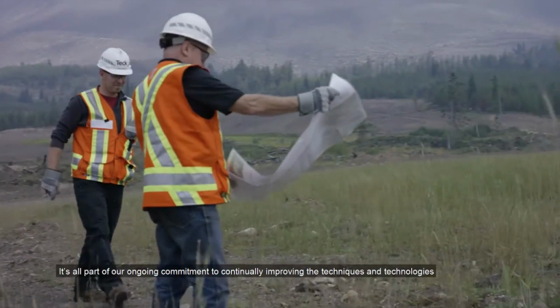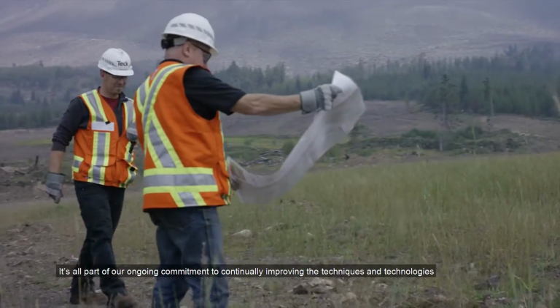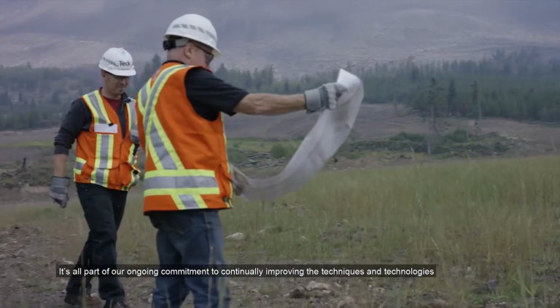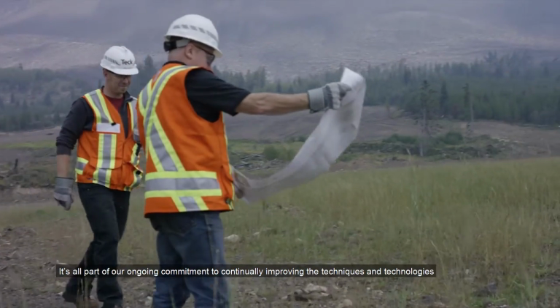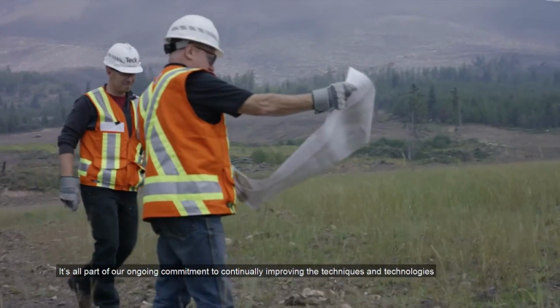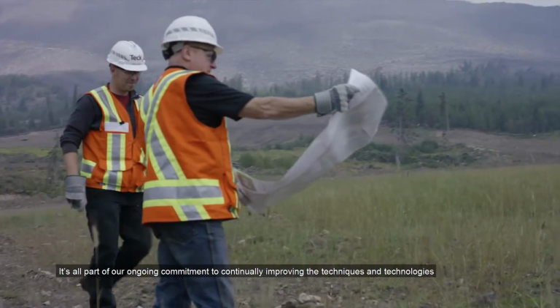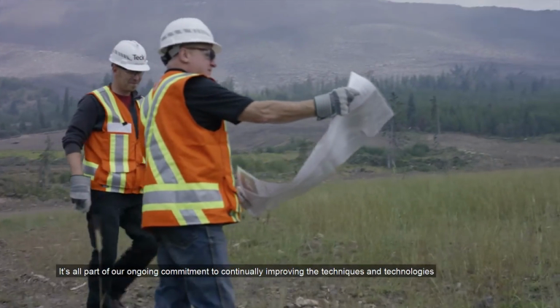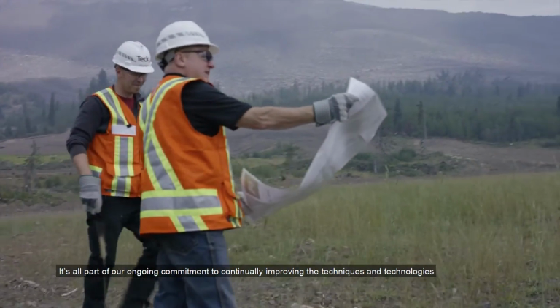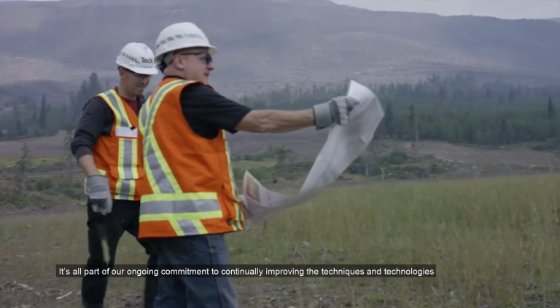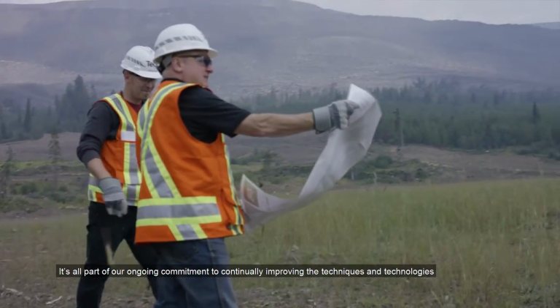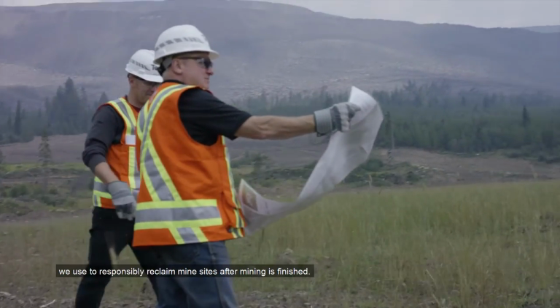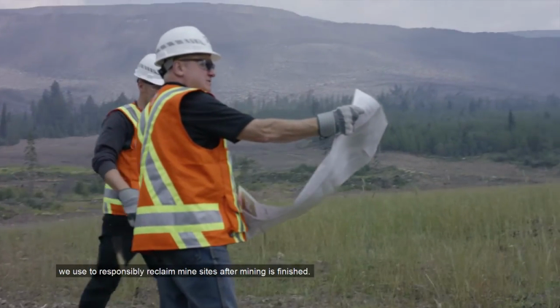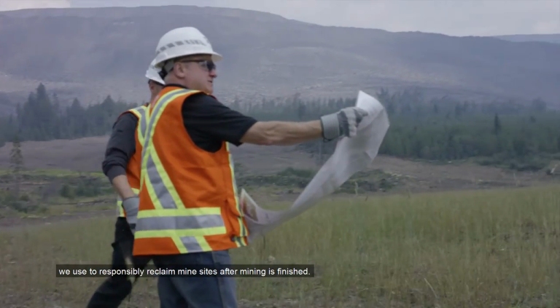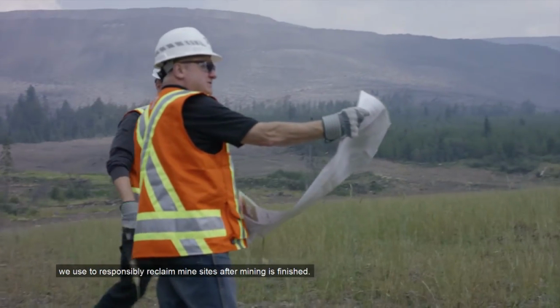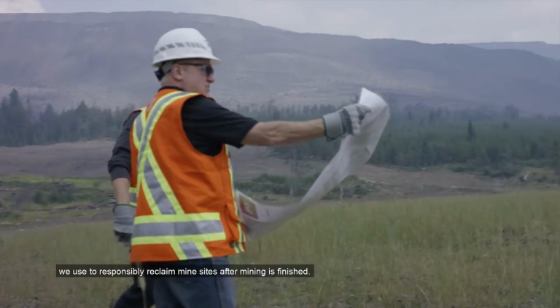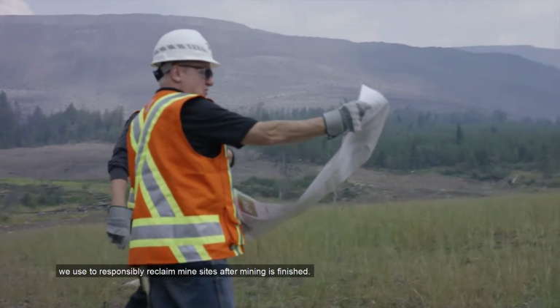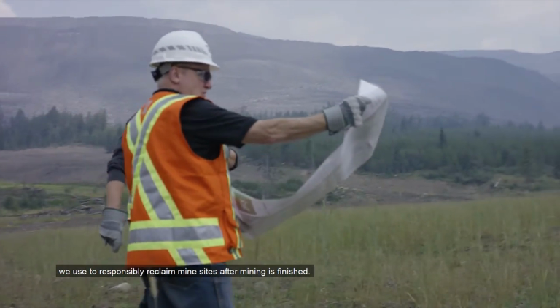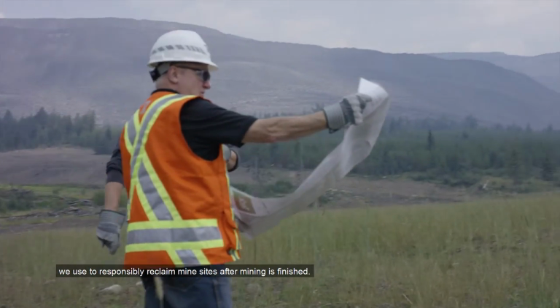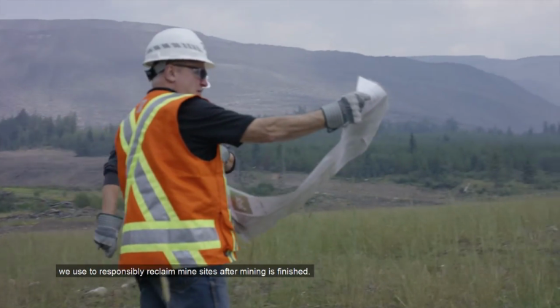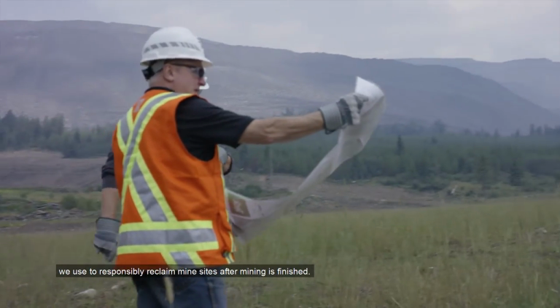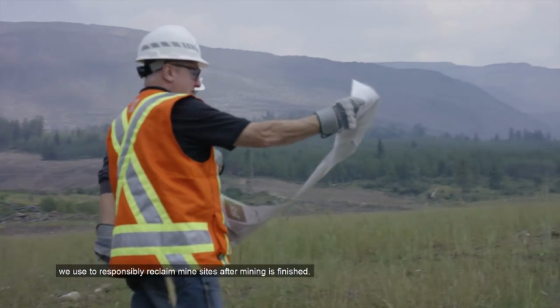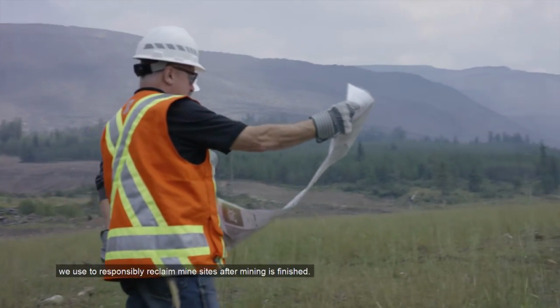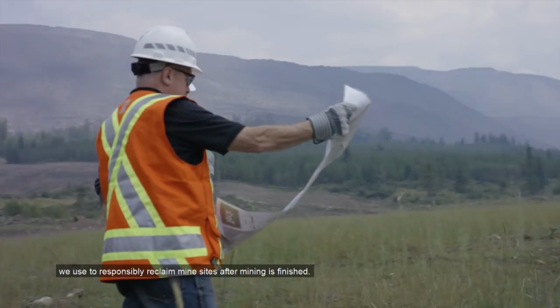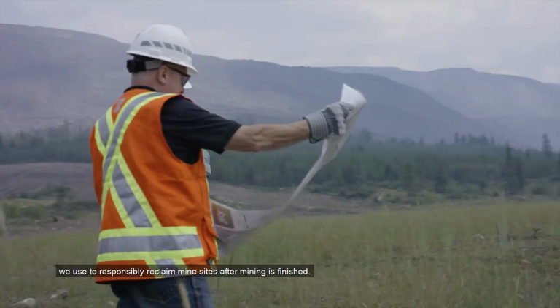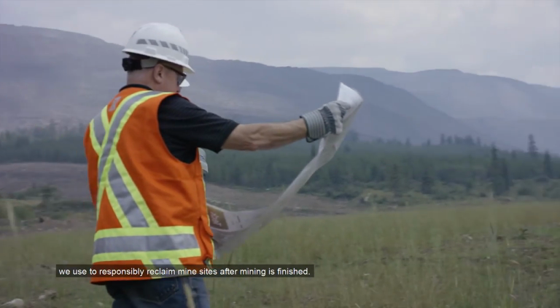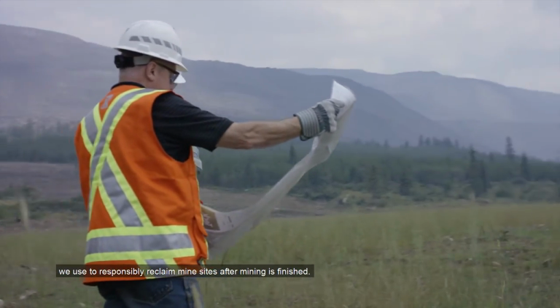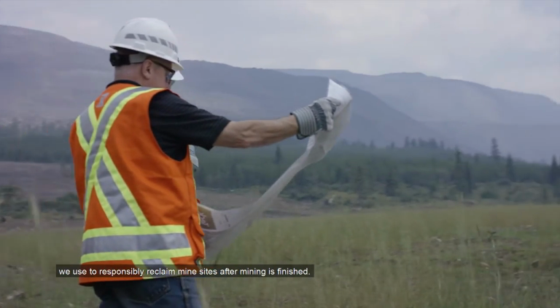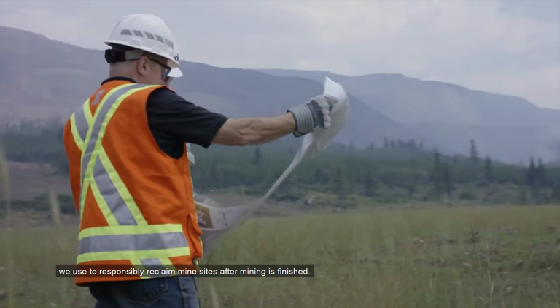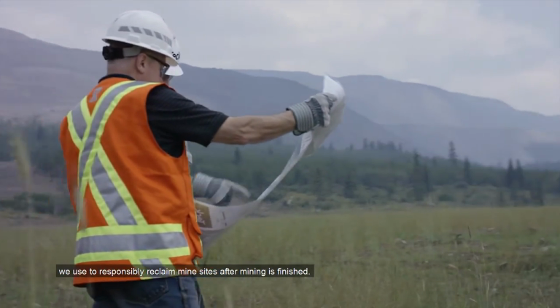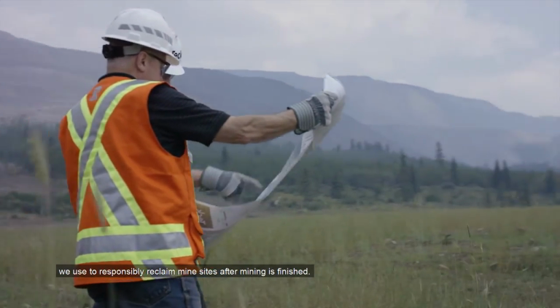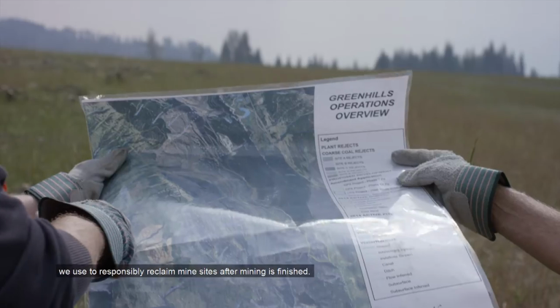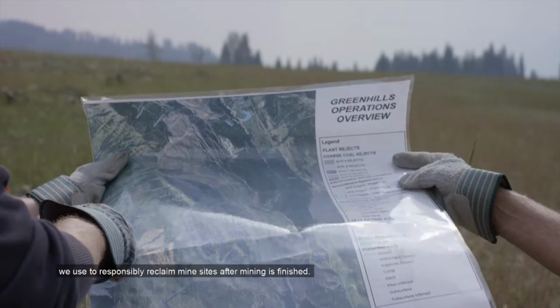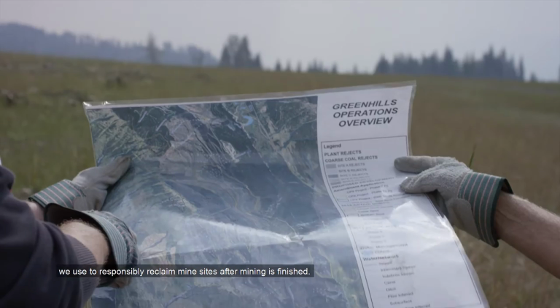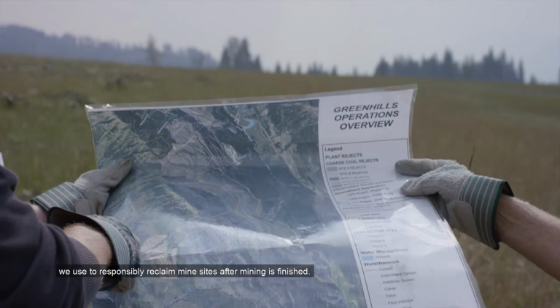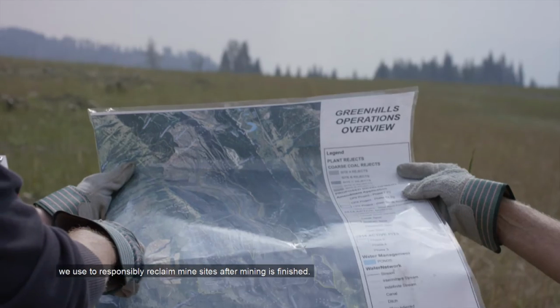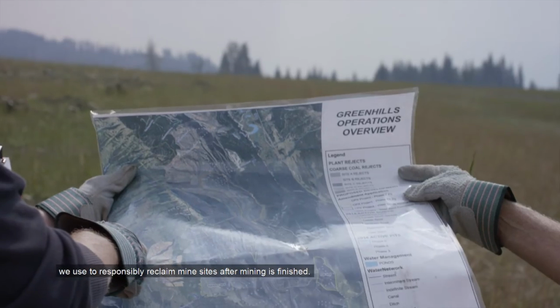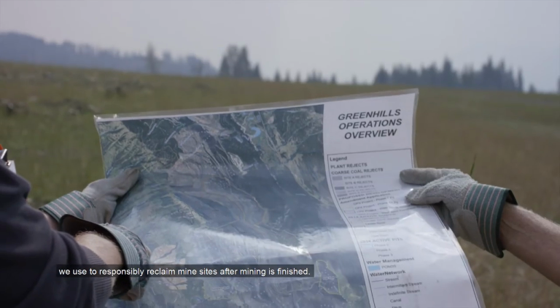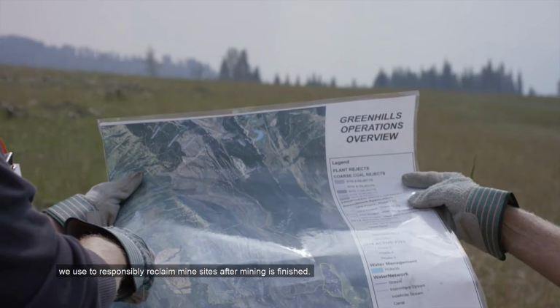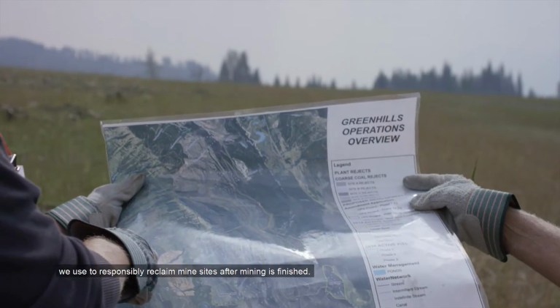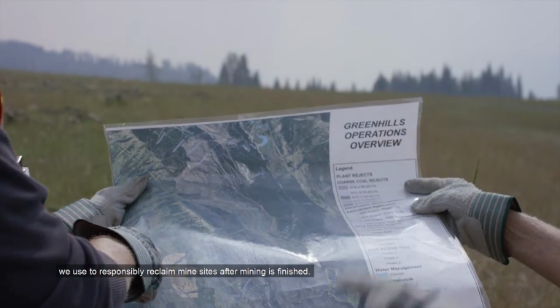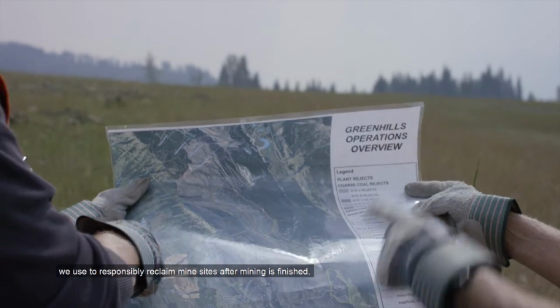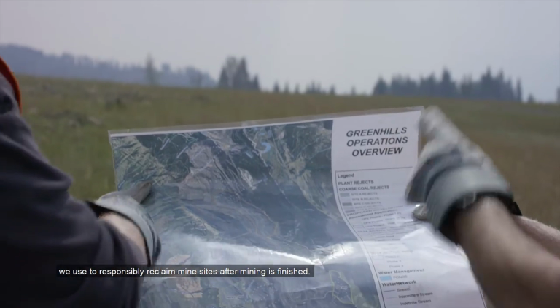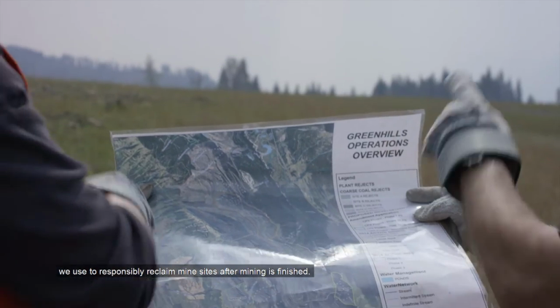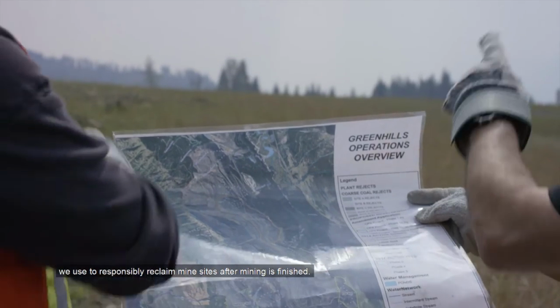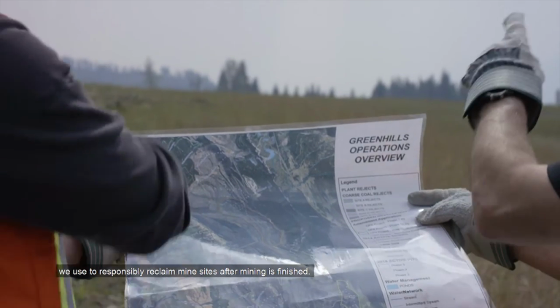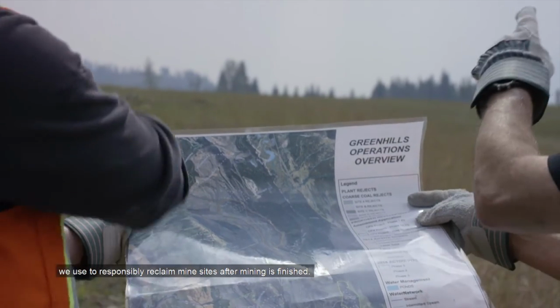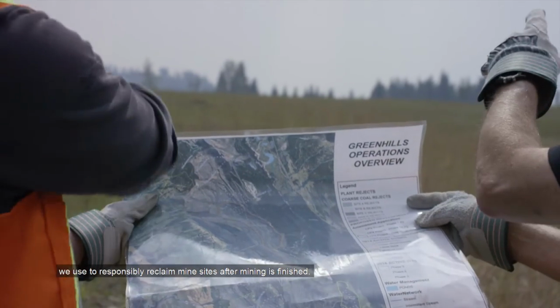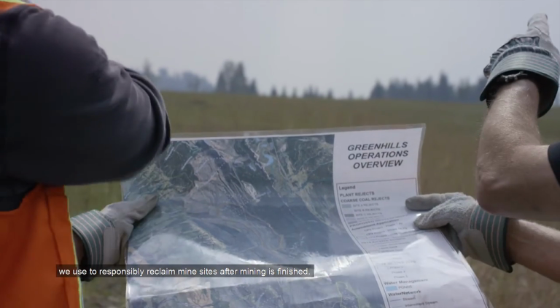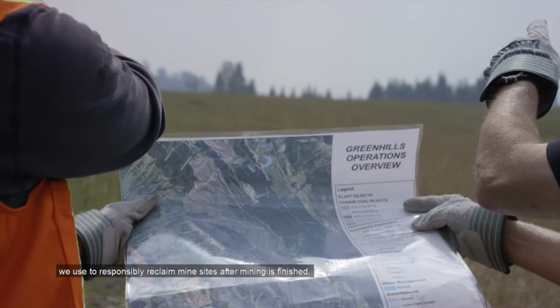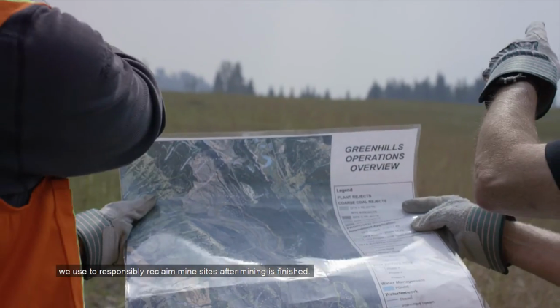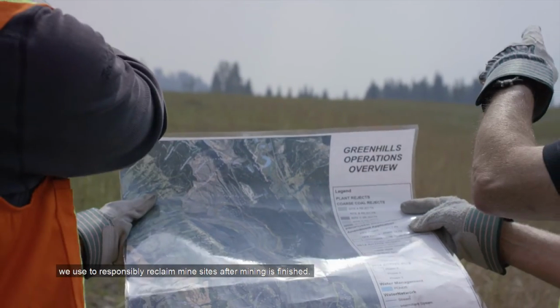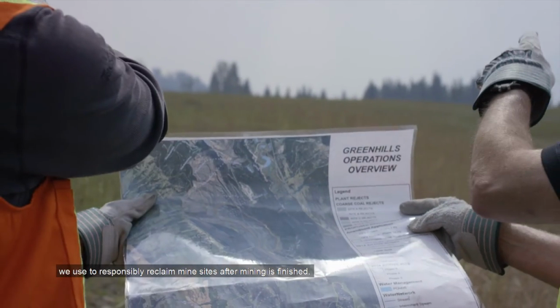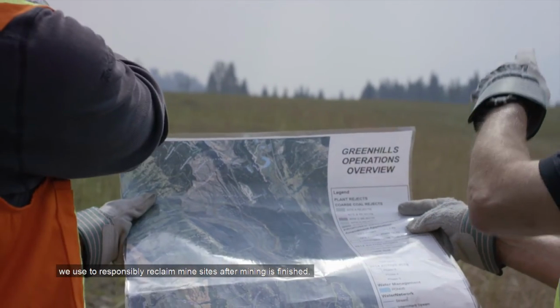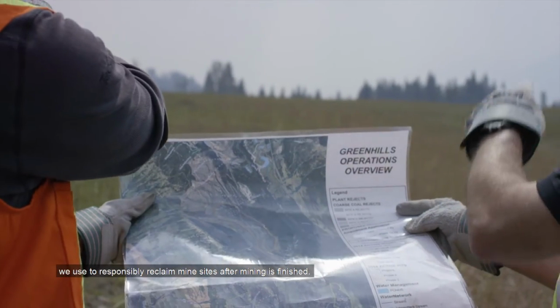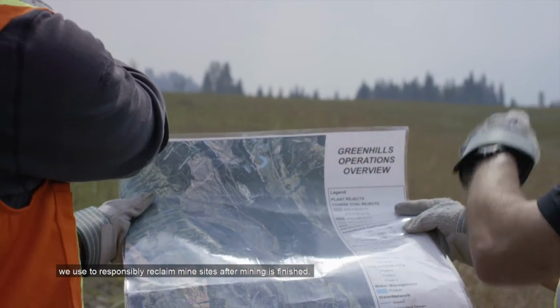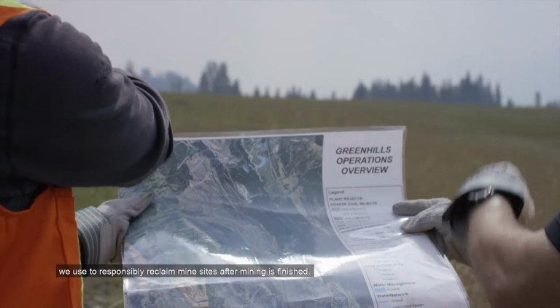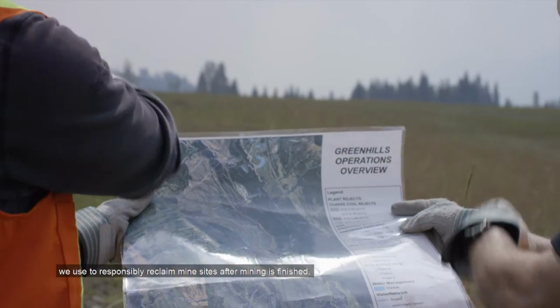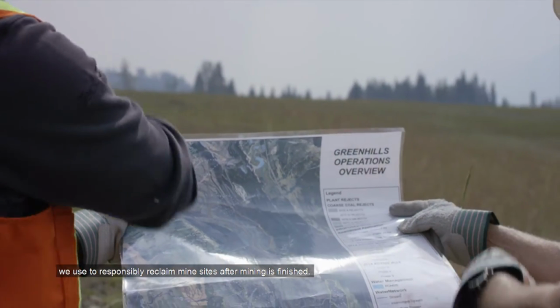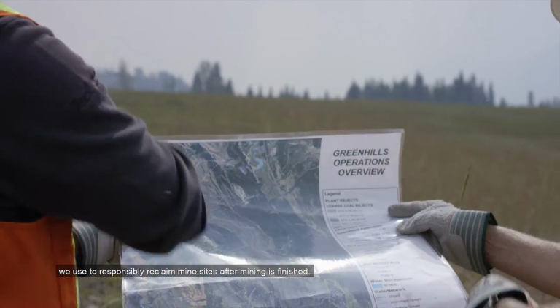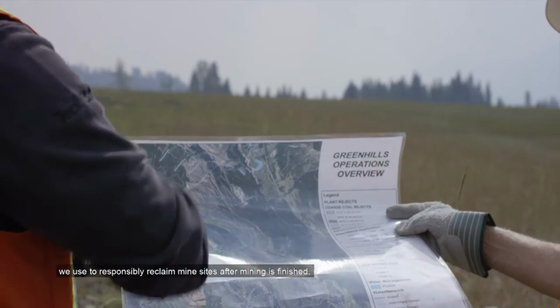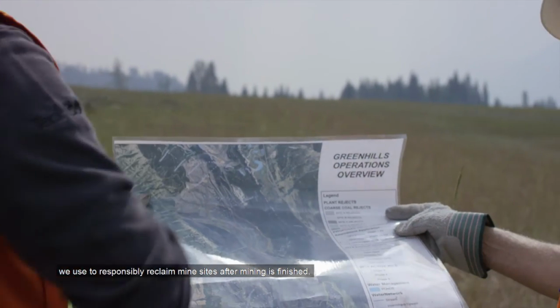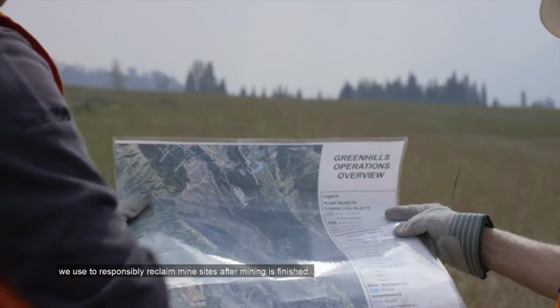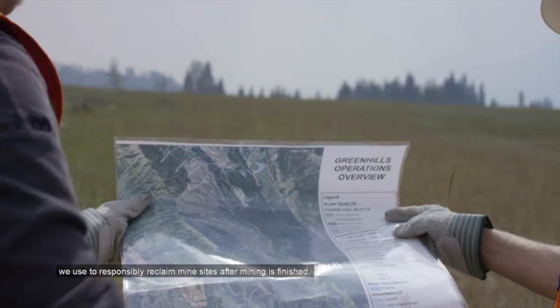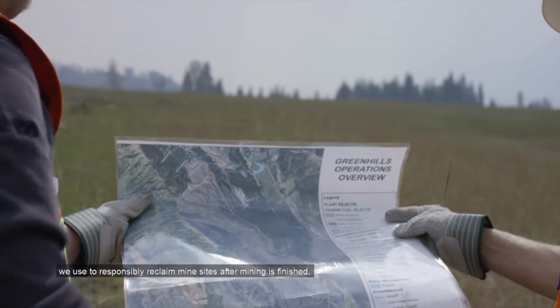It's all part of our ongoing commitment to continually improving the techniques and technologies we use to responsibly reclaim mine sites after mining is finished.